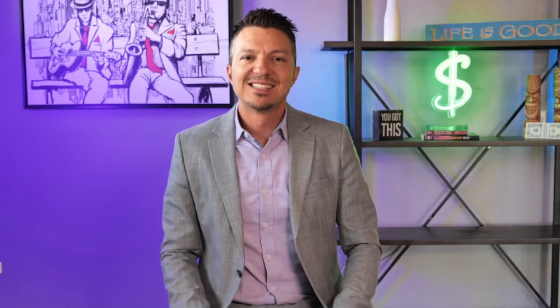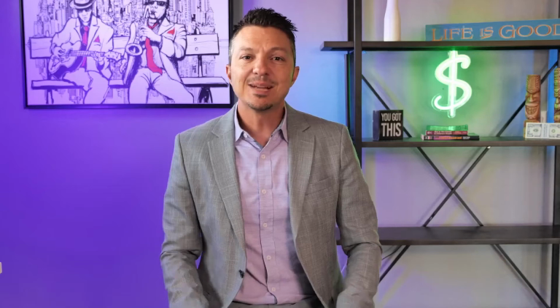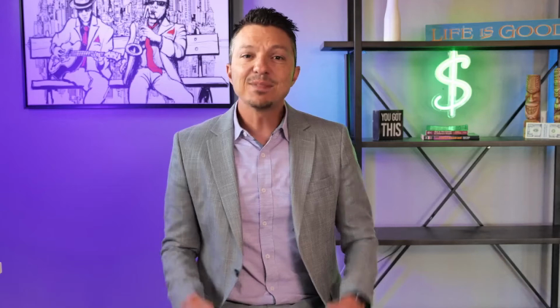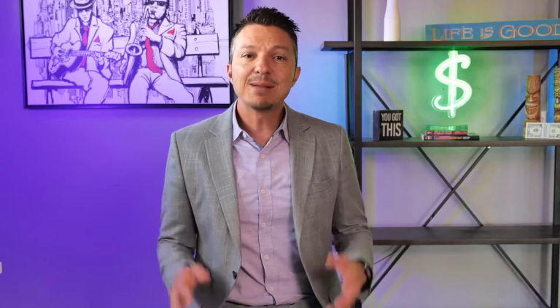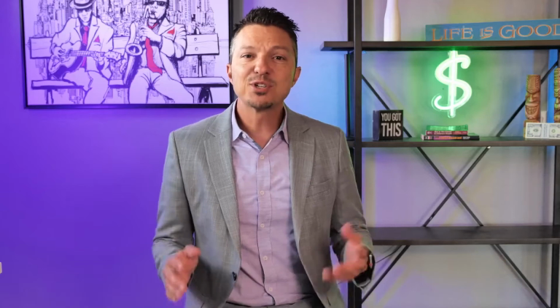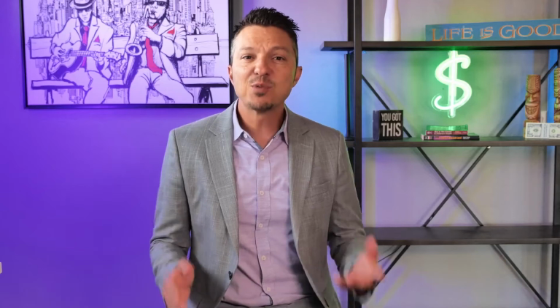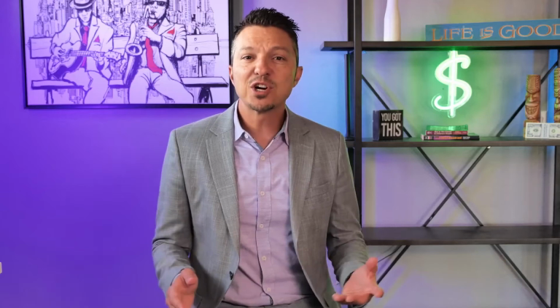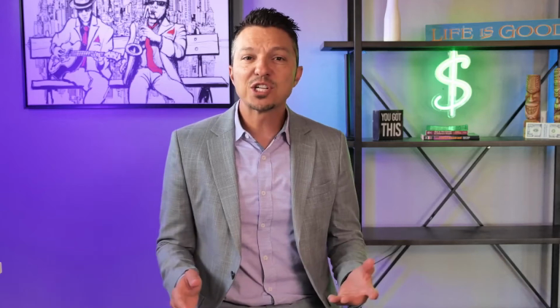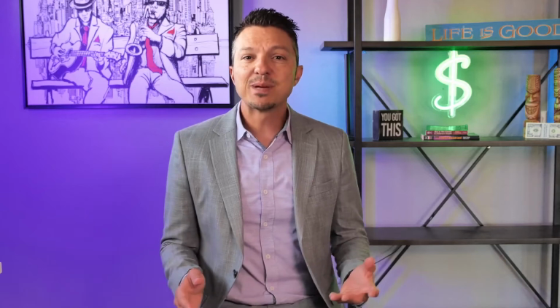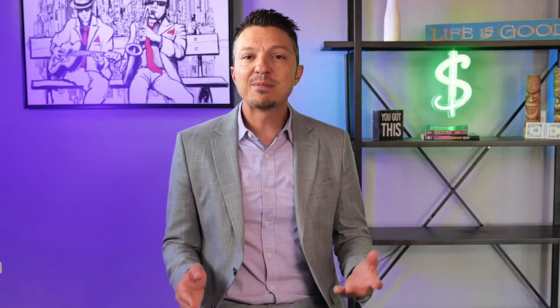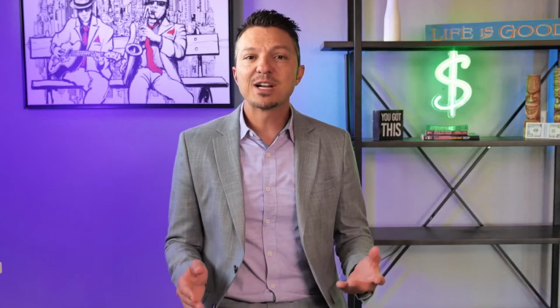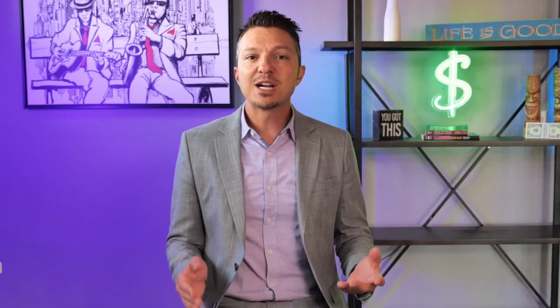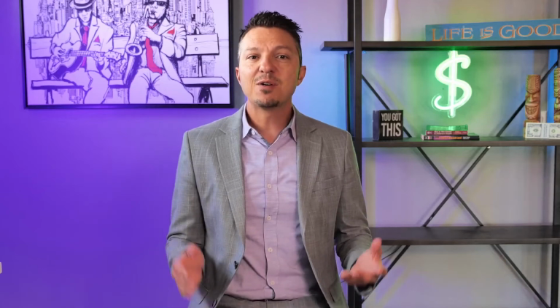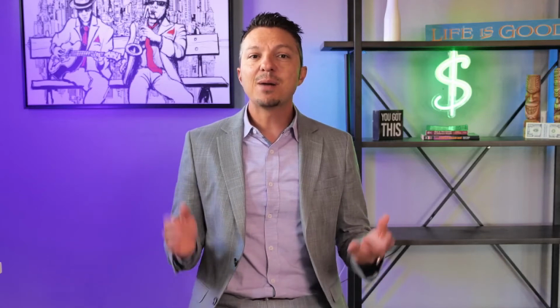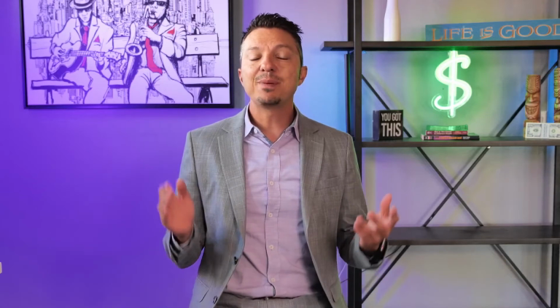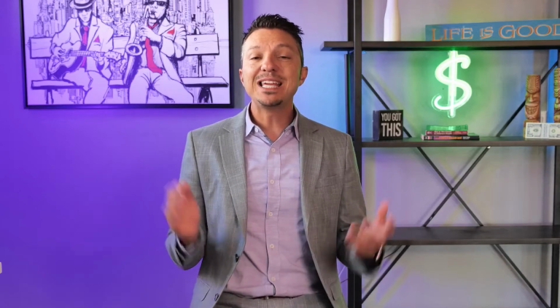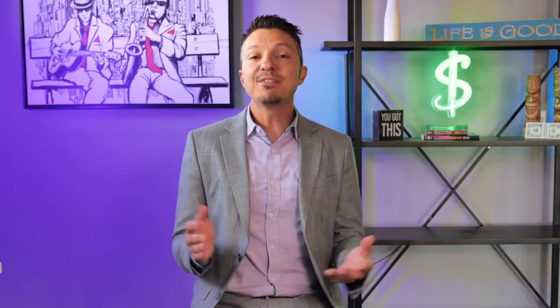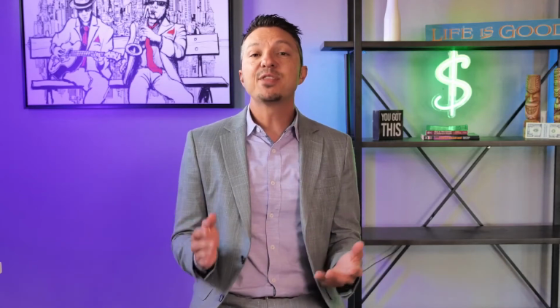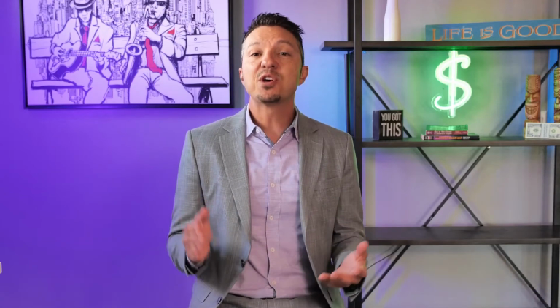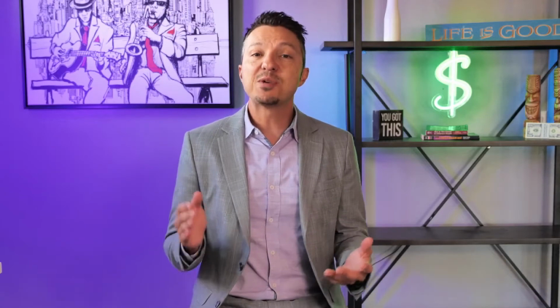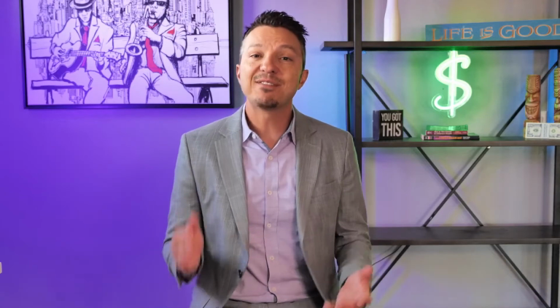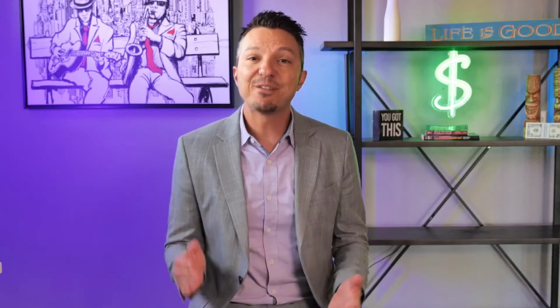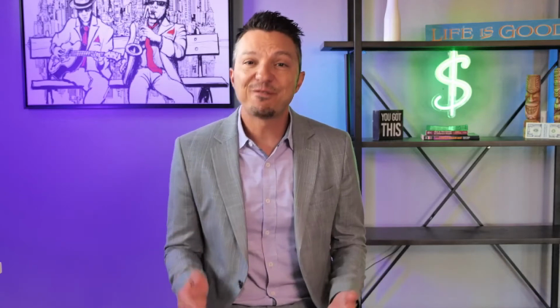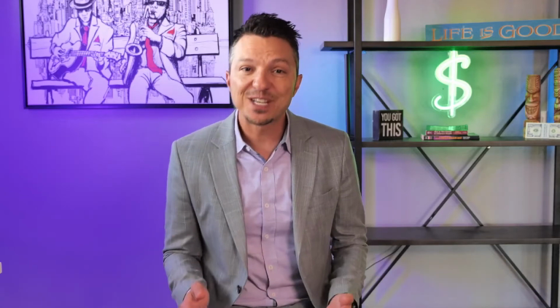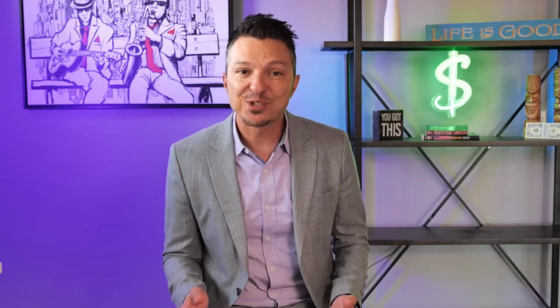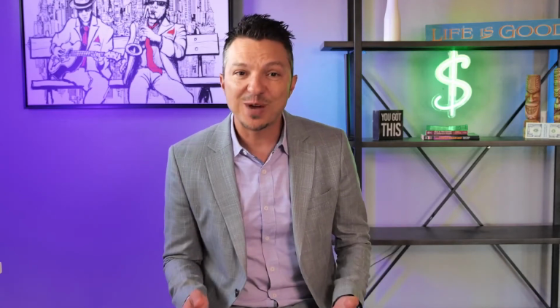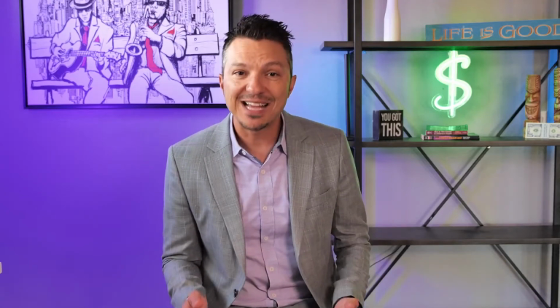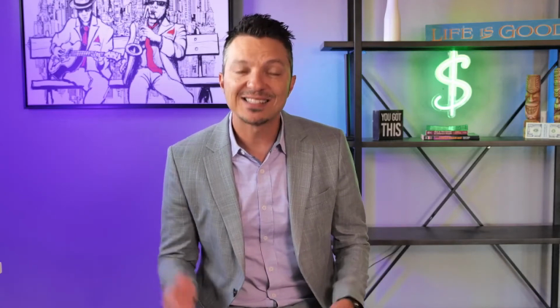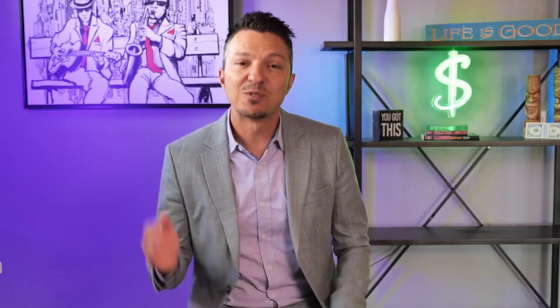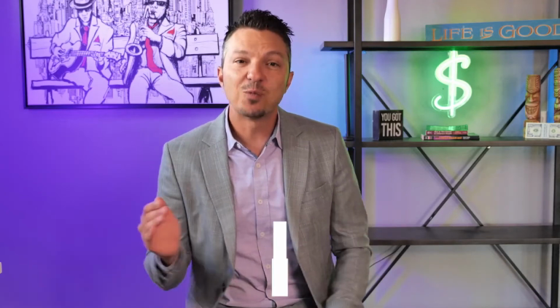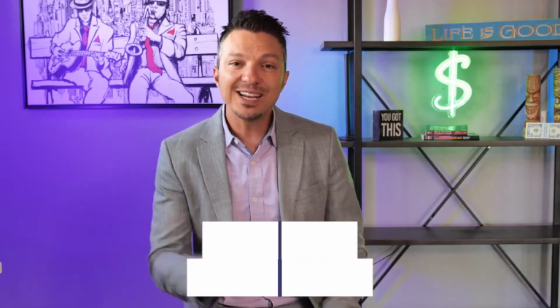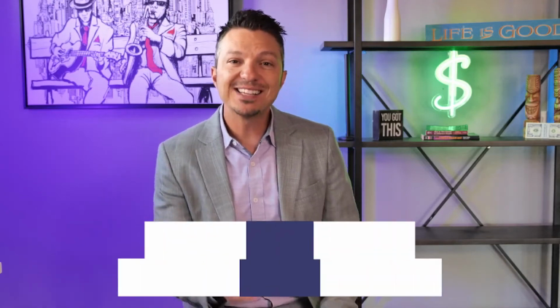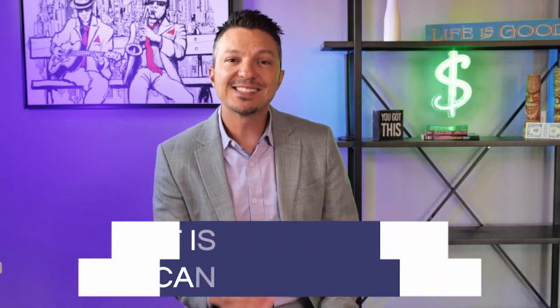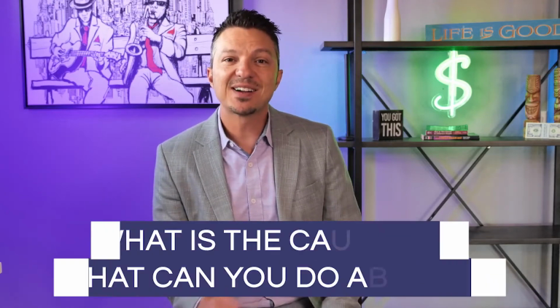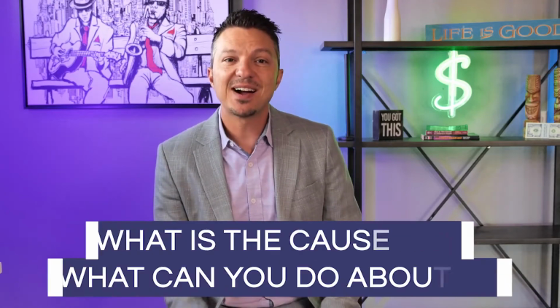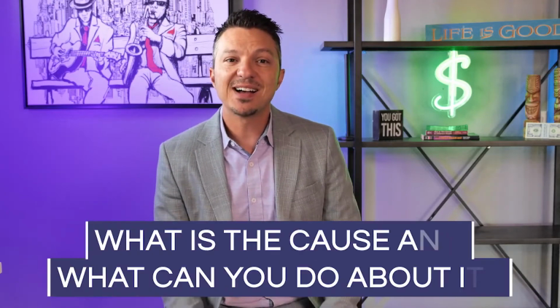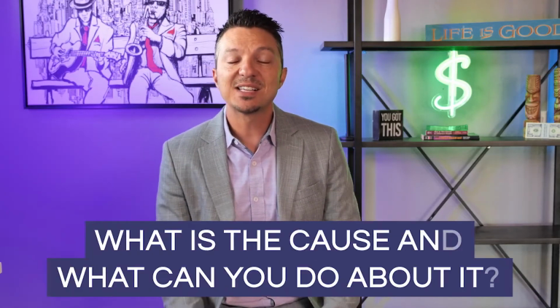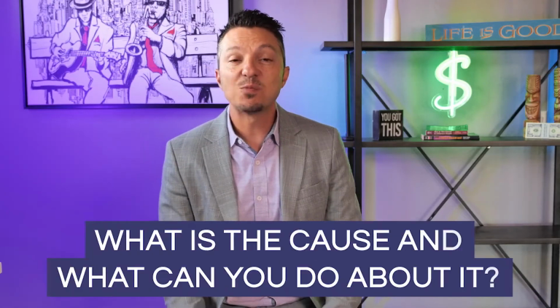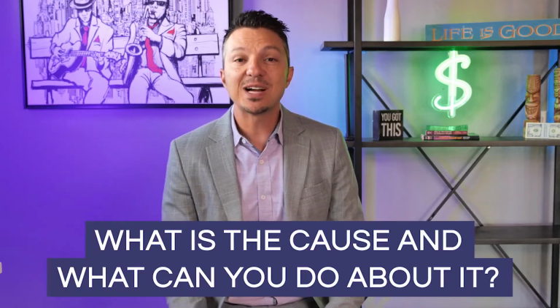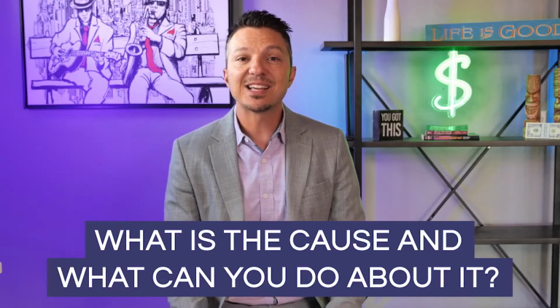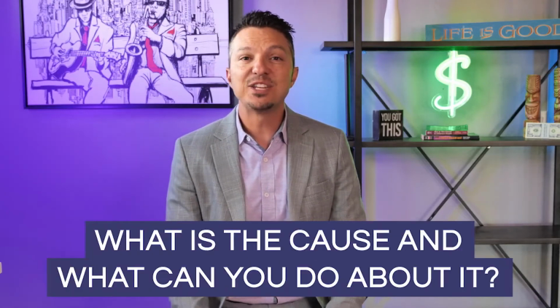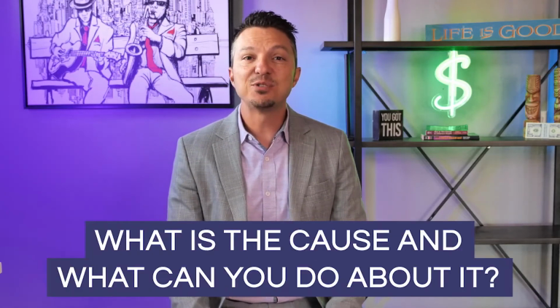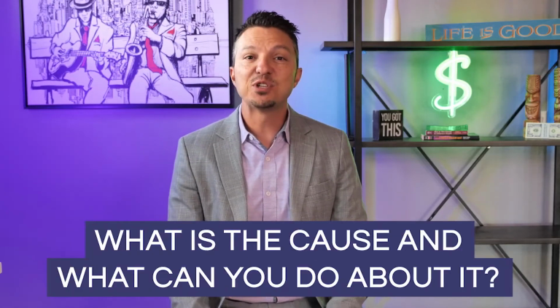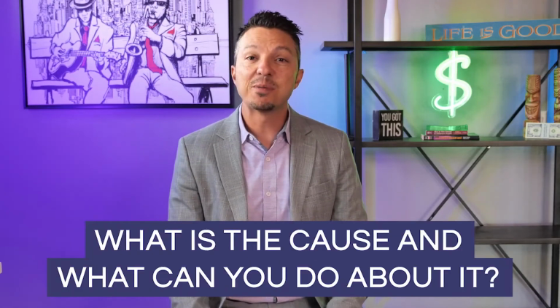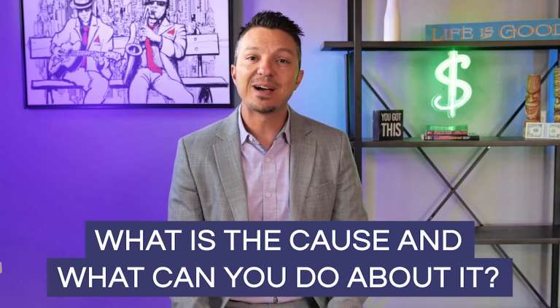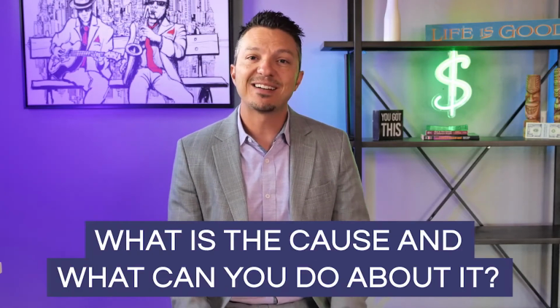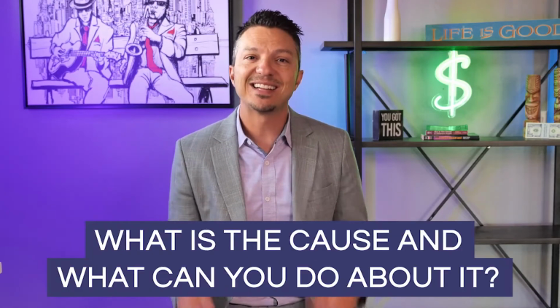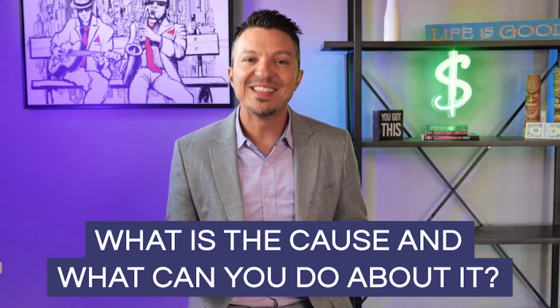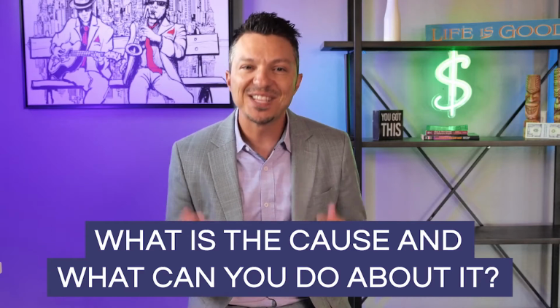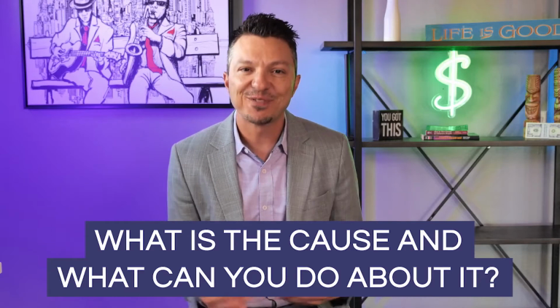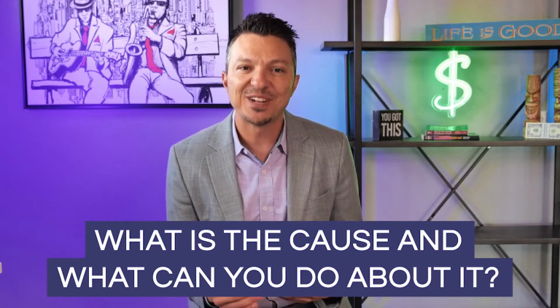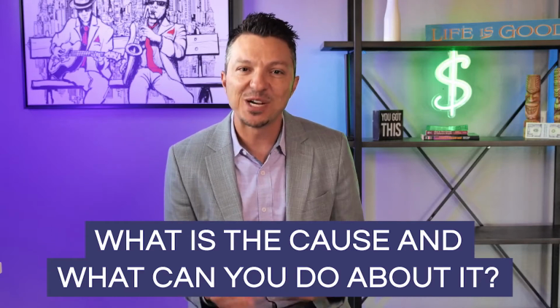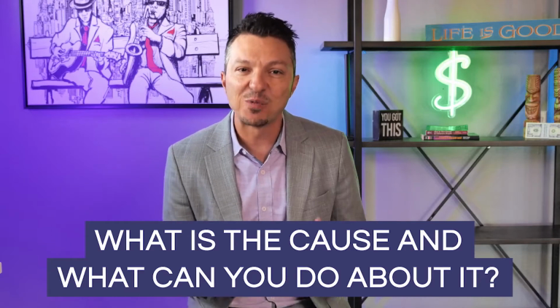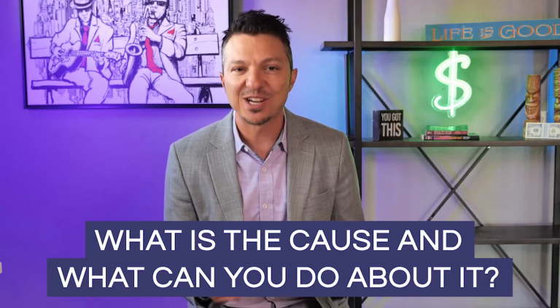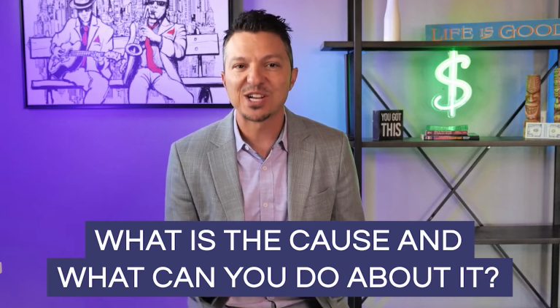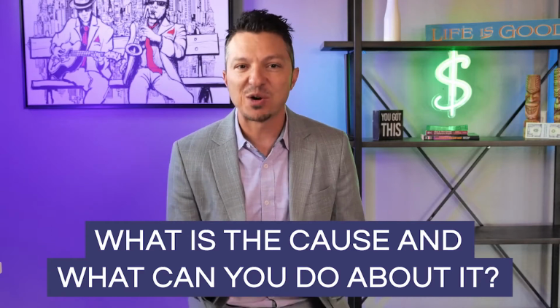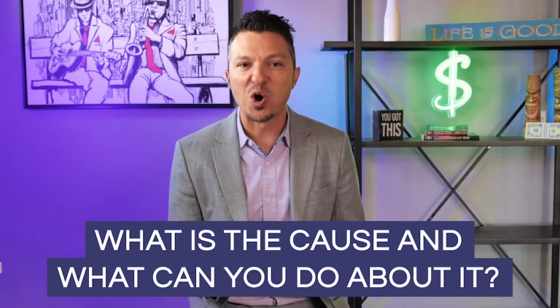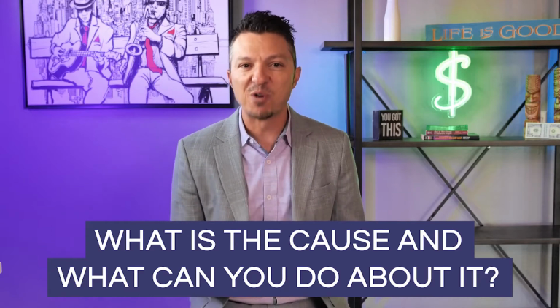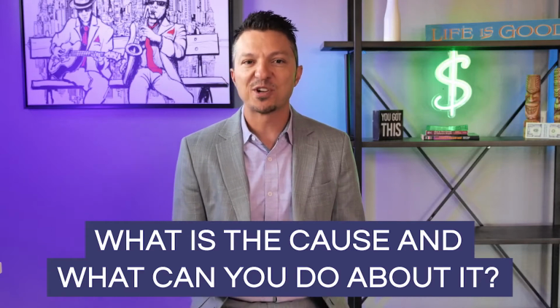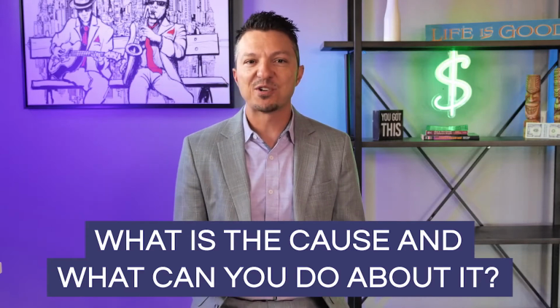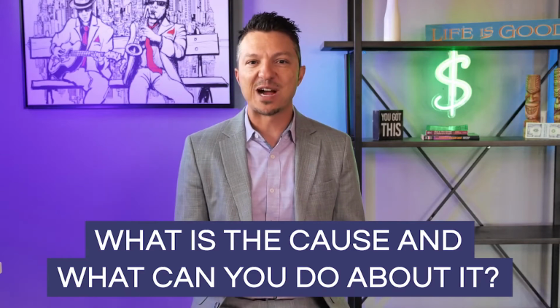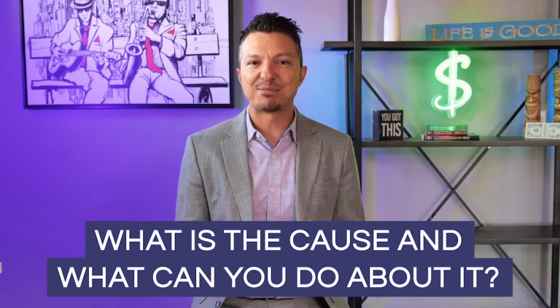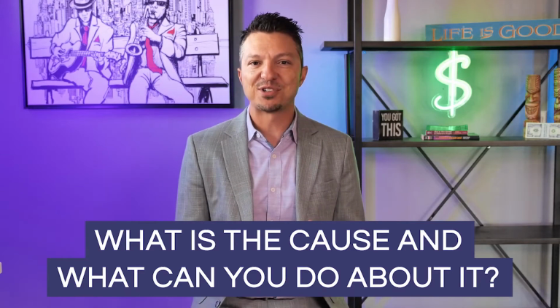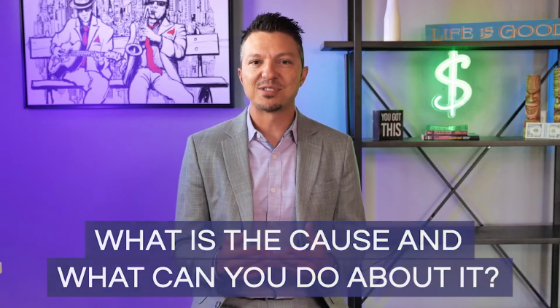Sometimes your mortgage payment can go up even though you have a fixed rate. What is the cause and what can you do about it? In this video, we're going to go over your options.